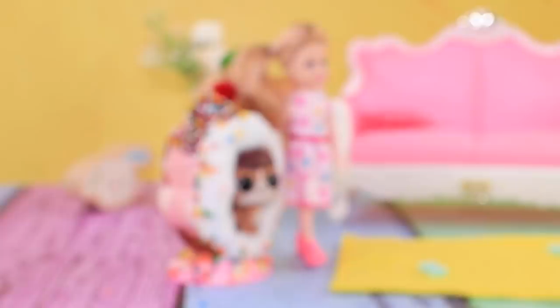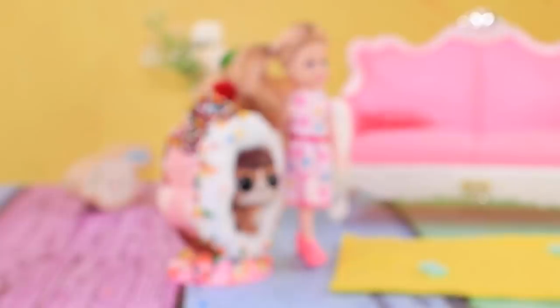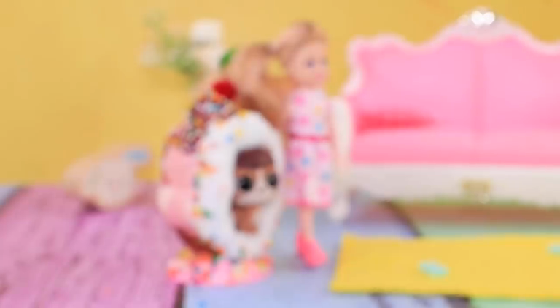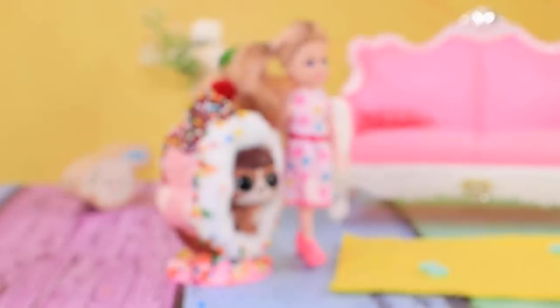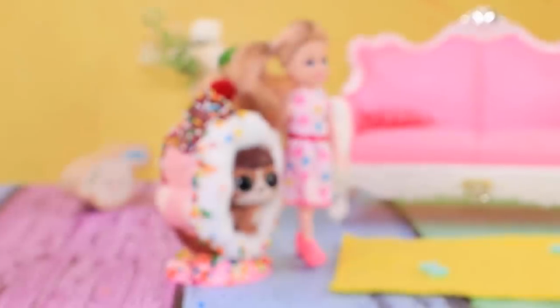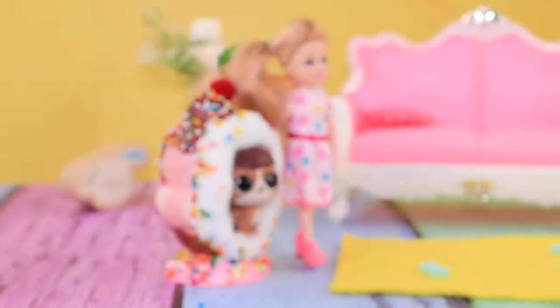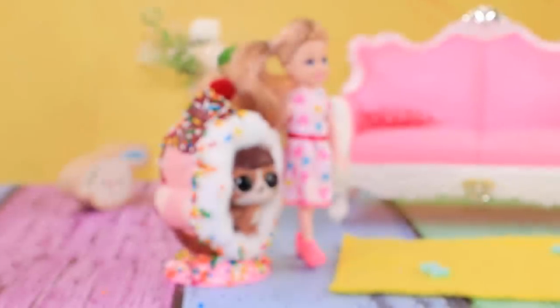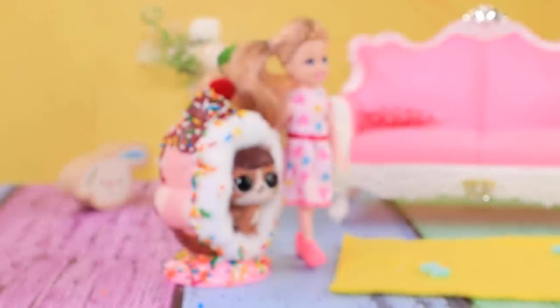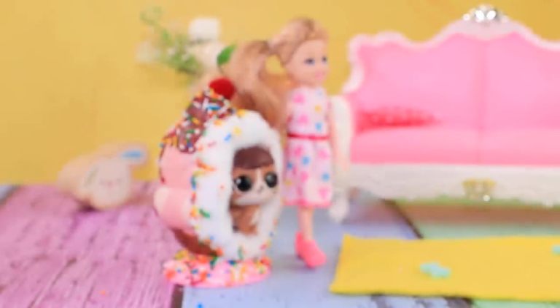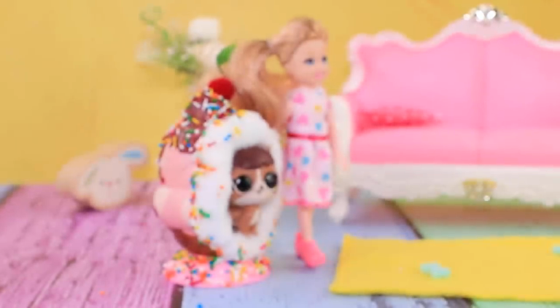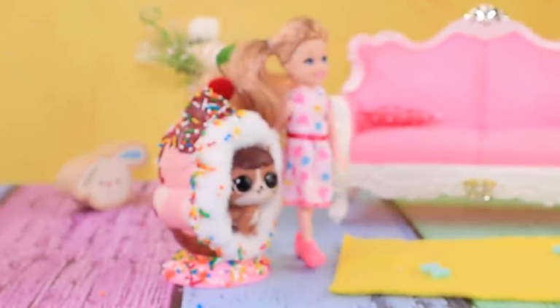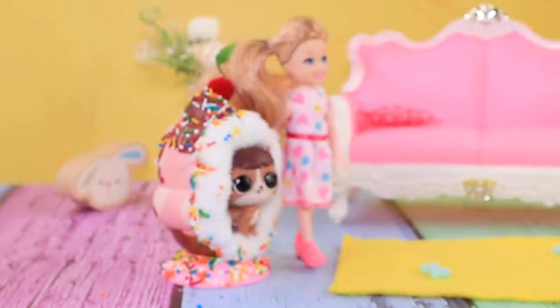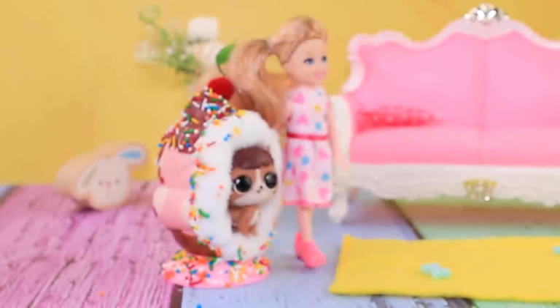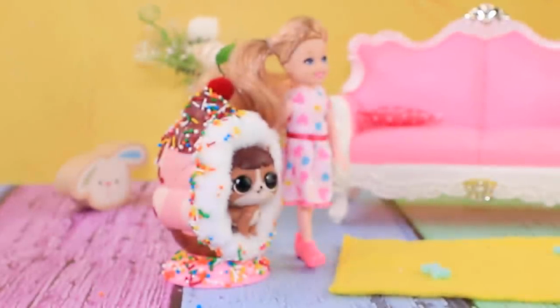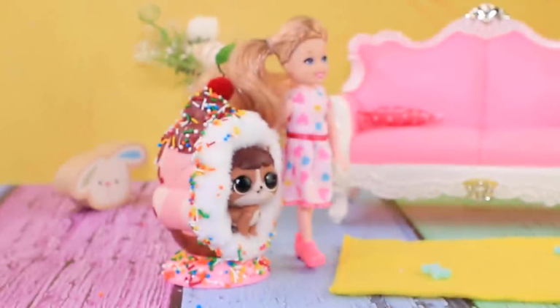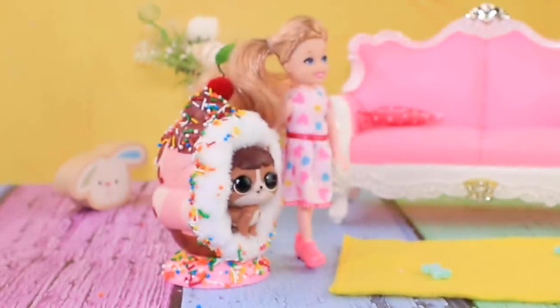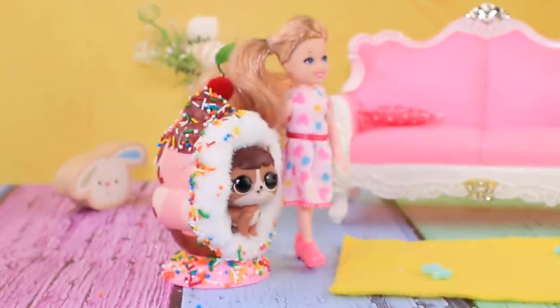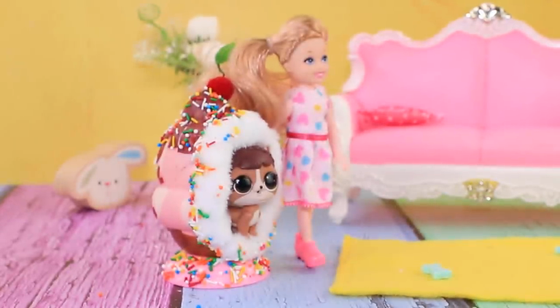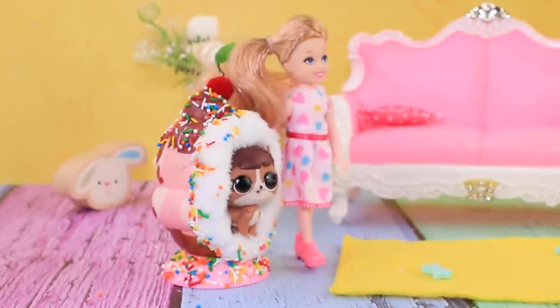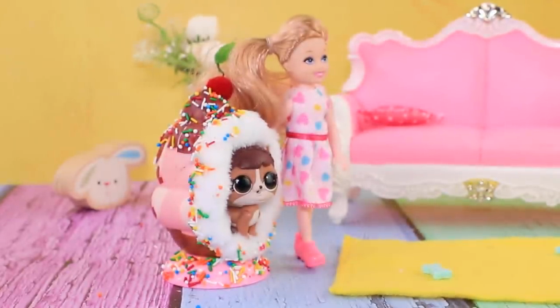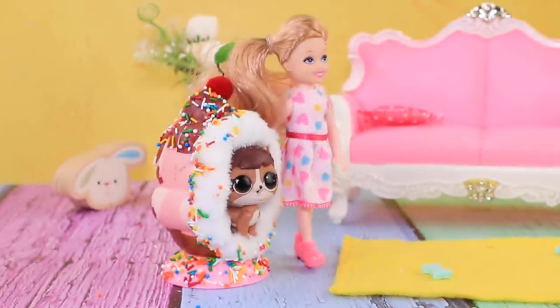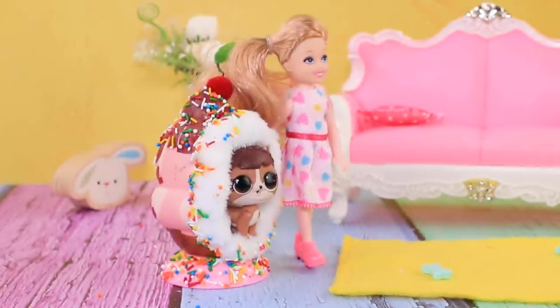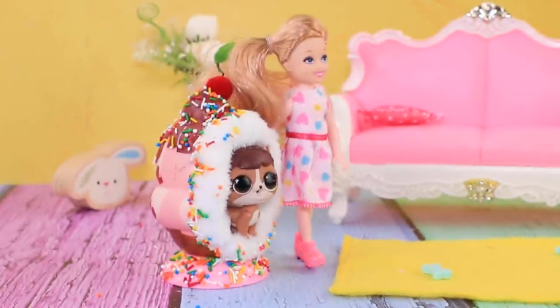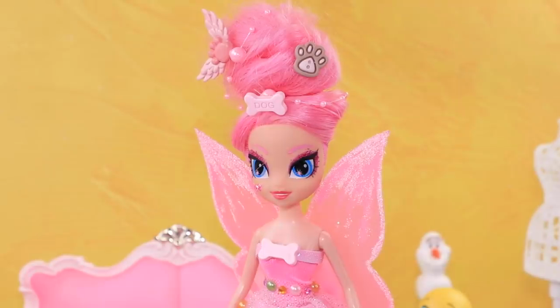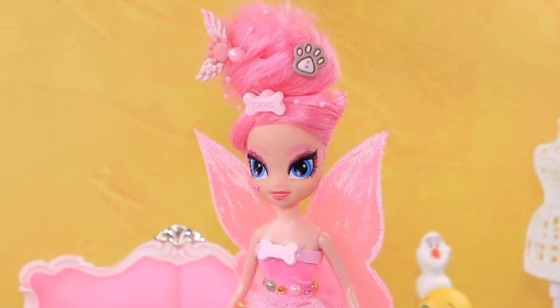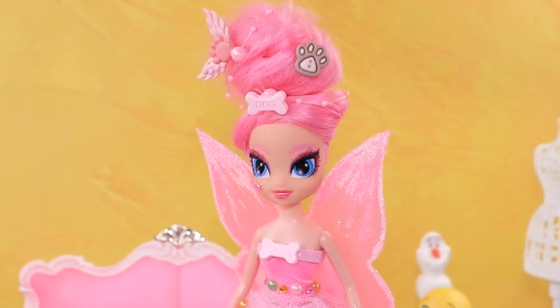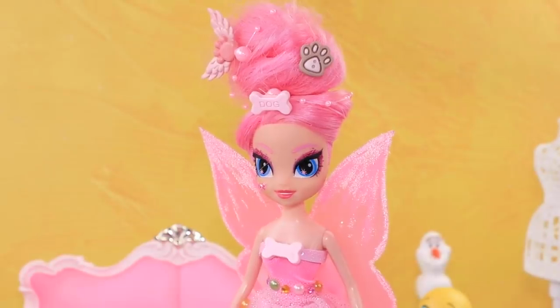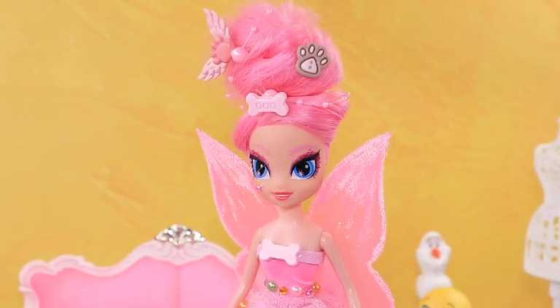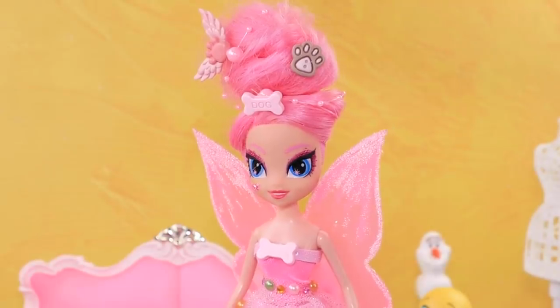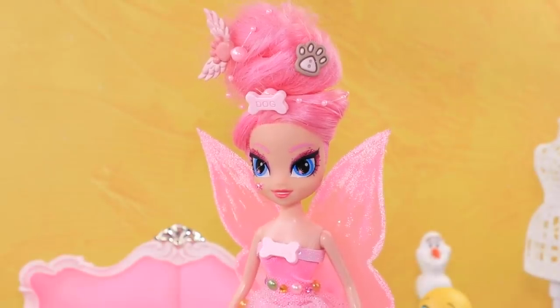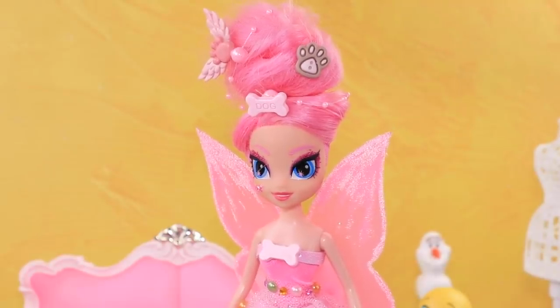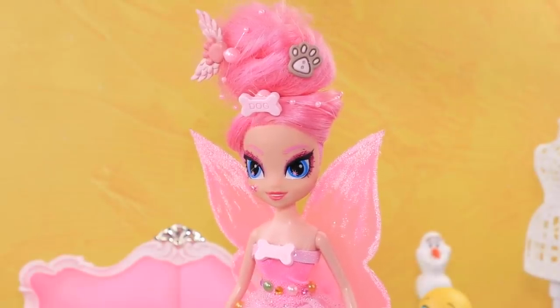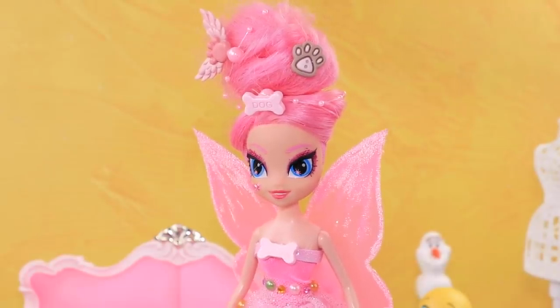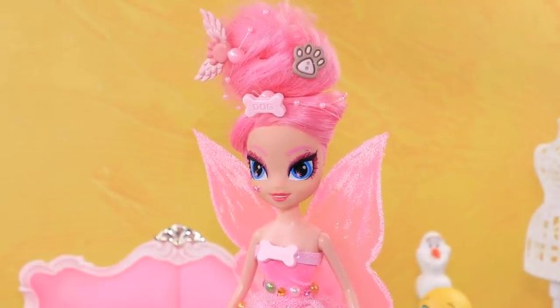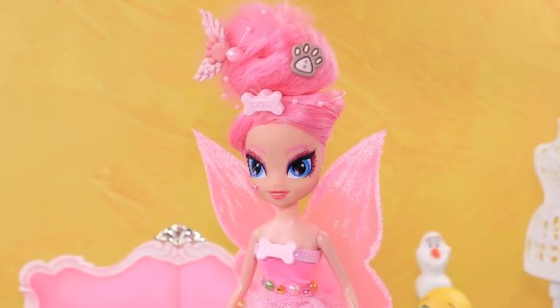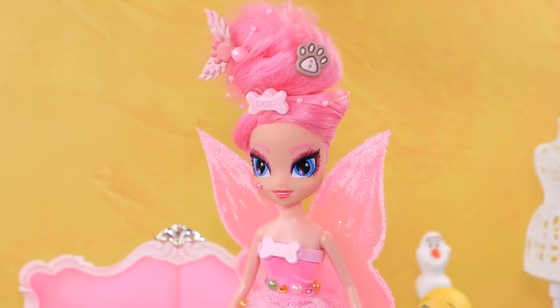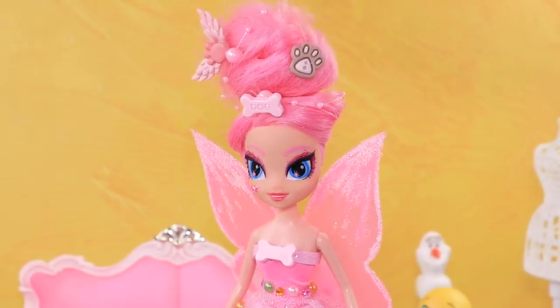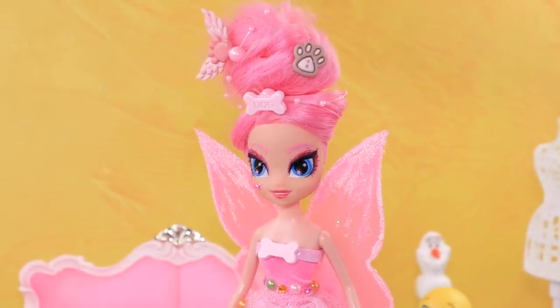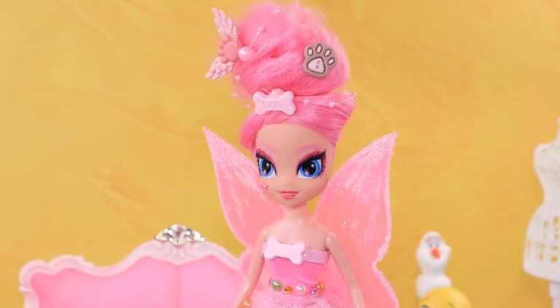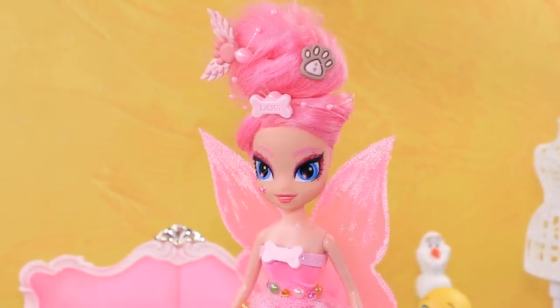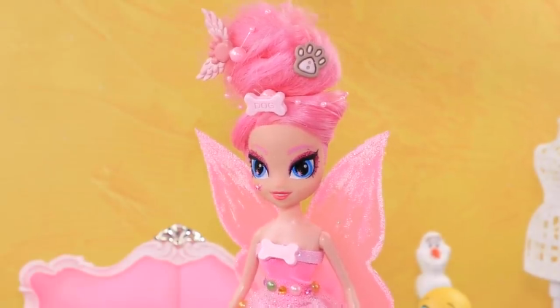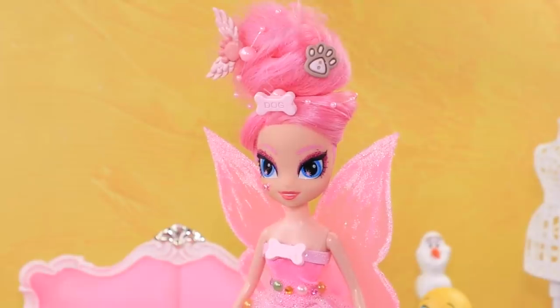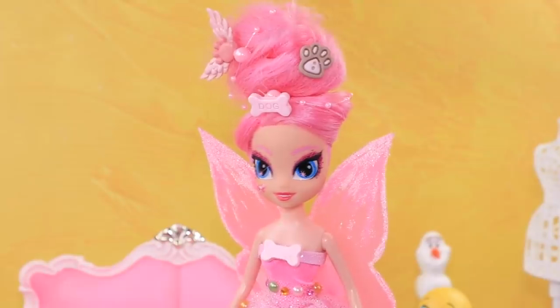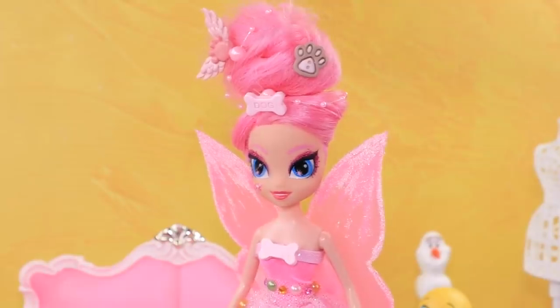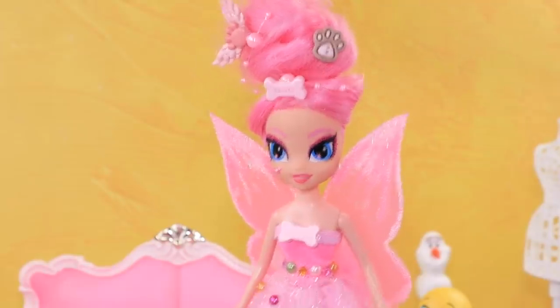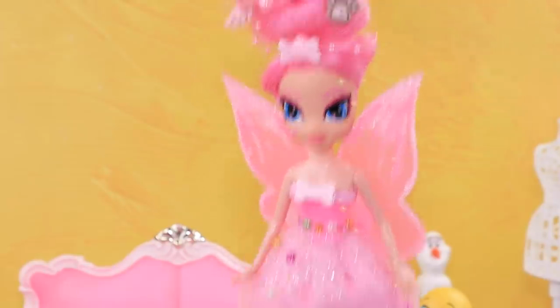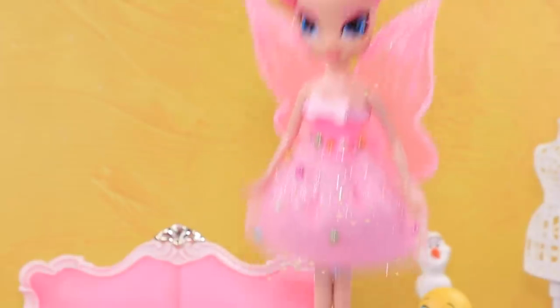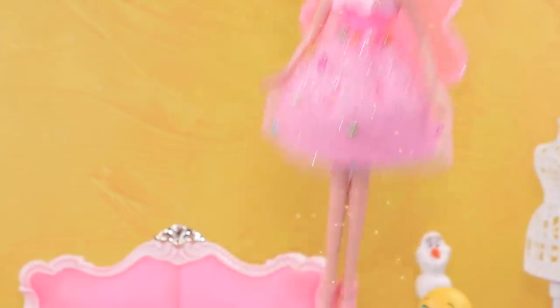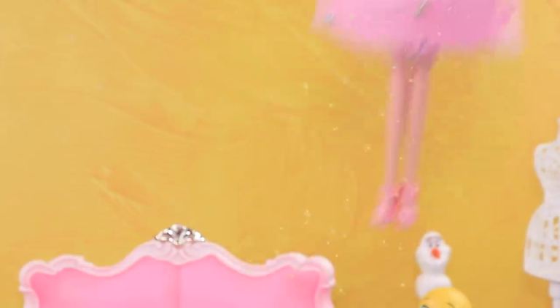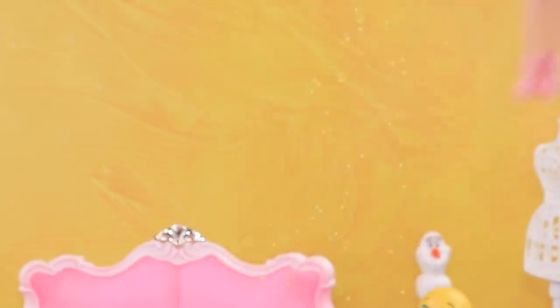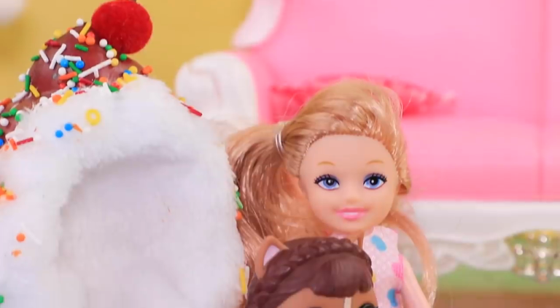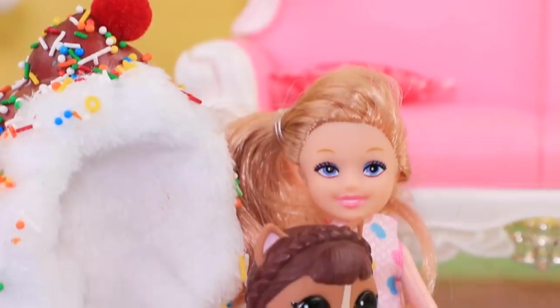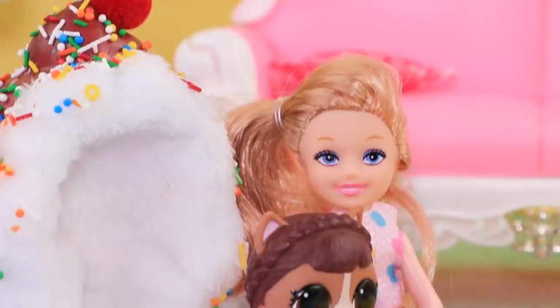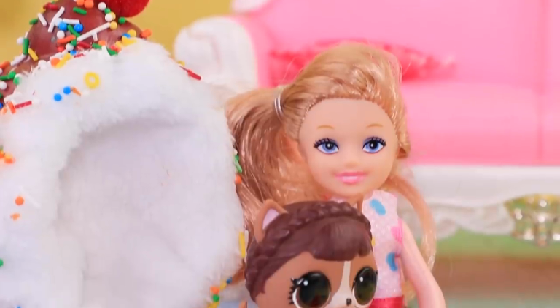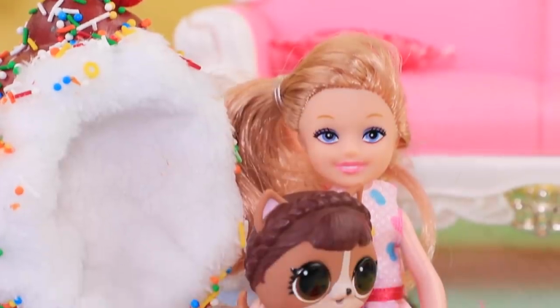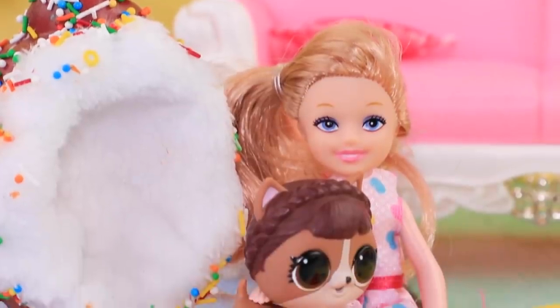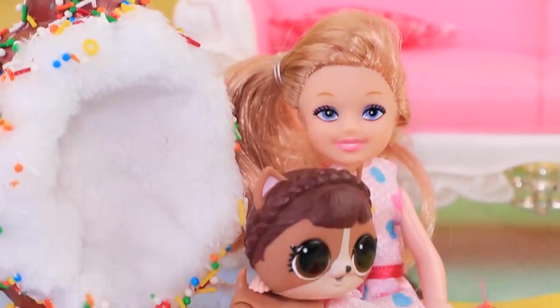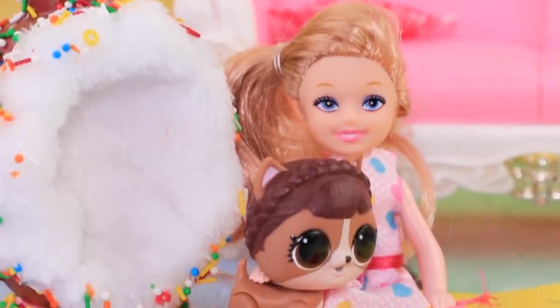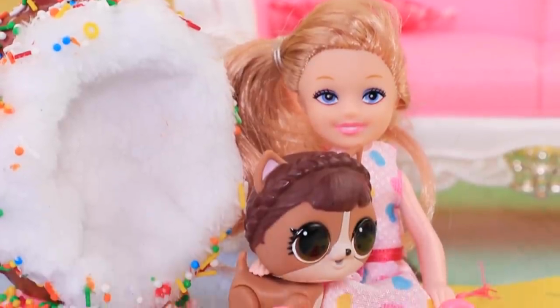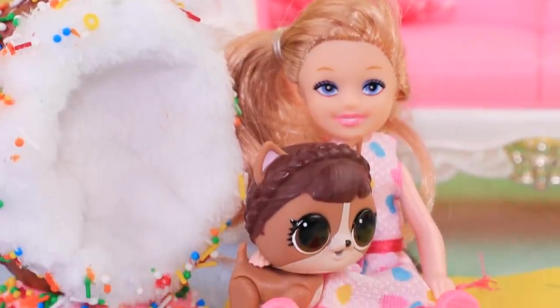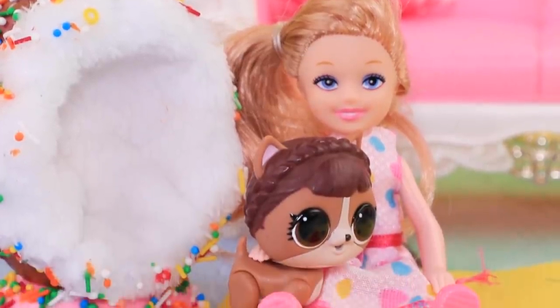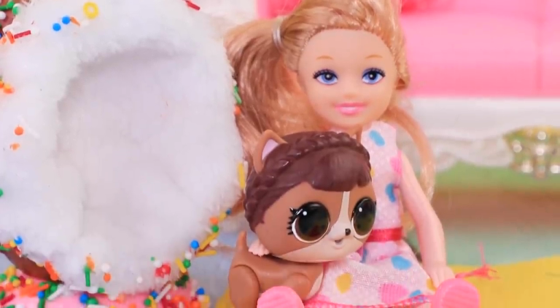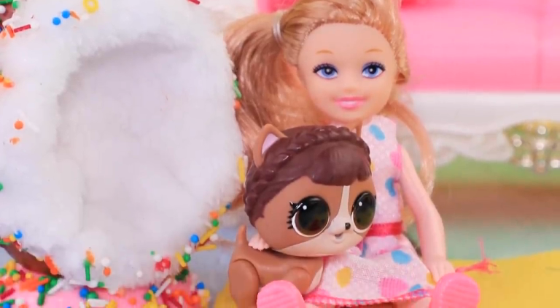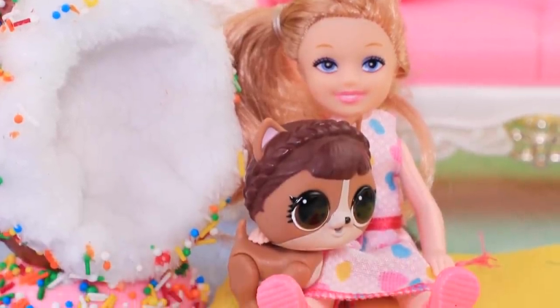Oh, fairy, you found my tummy! I will return him to you — I wish you all the best. And don't let him walk alone at night.